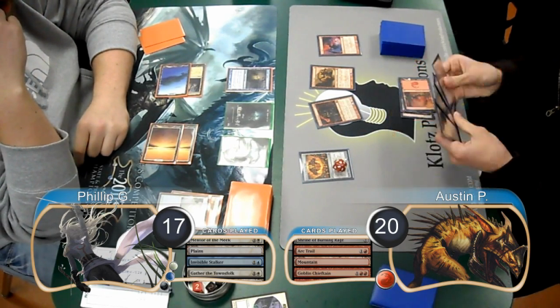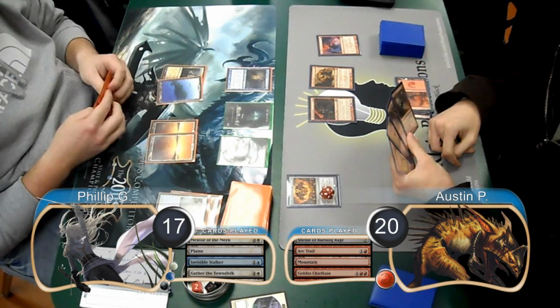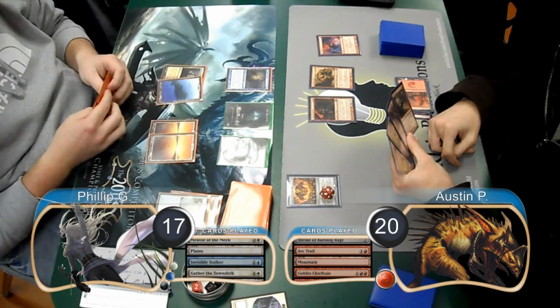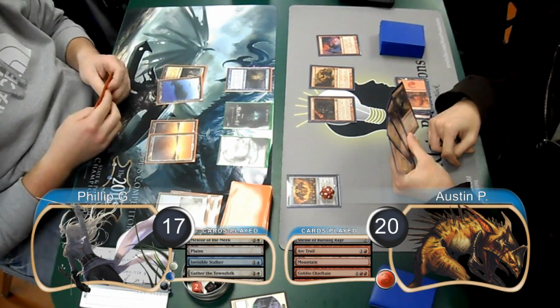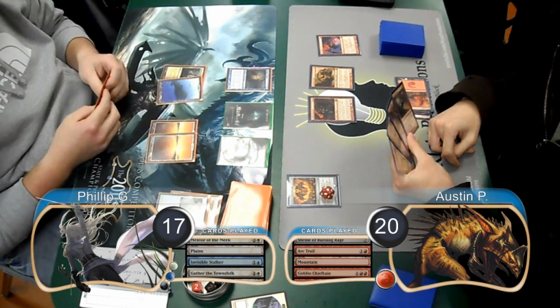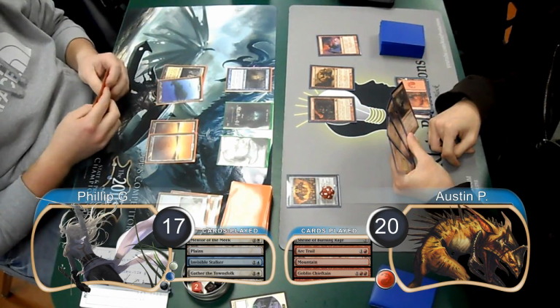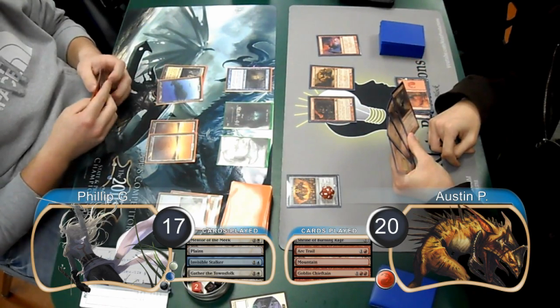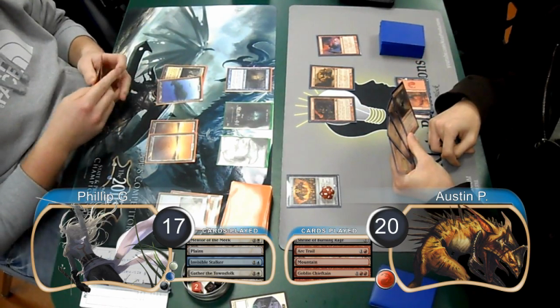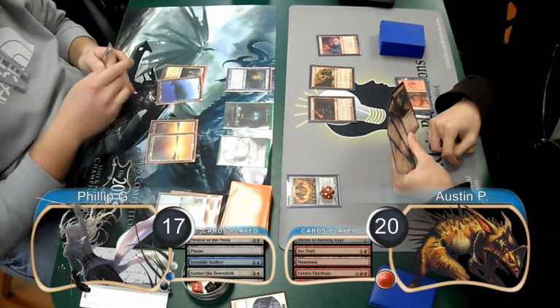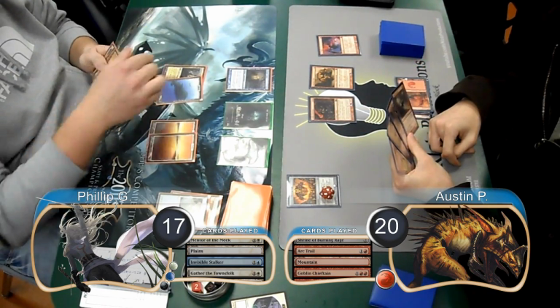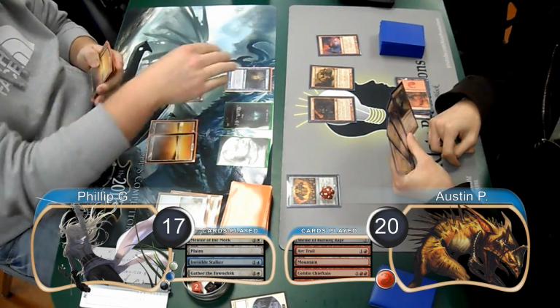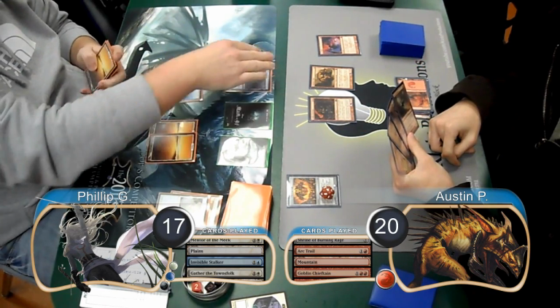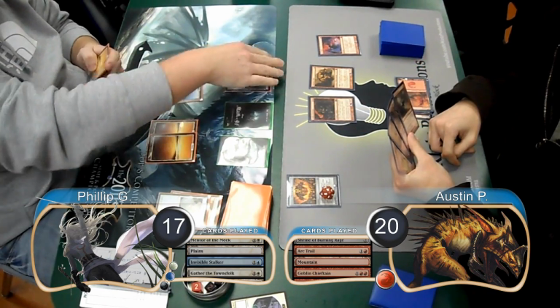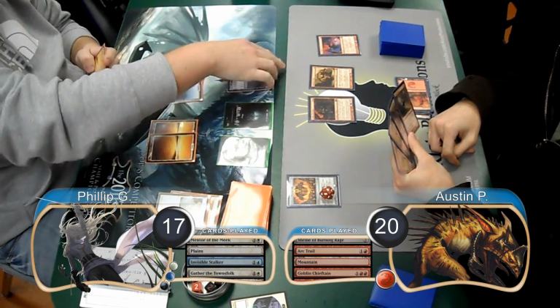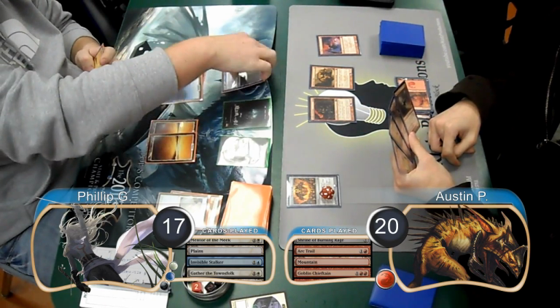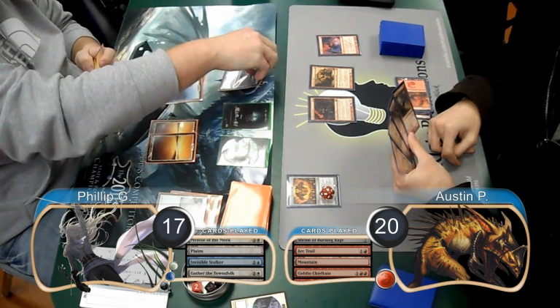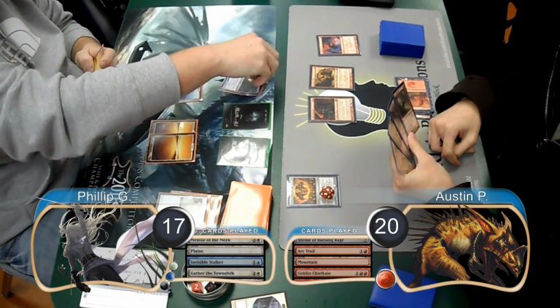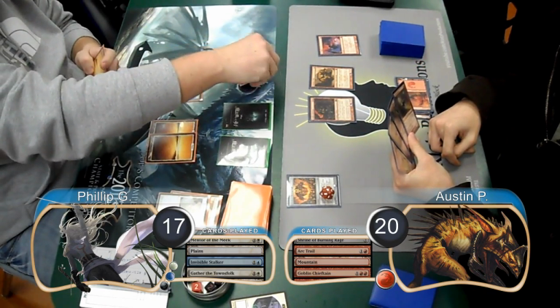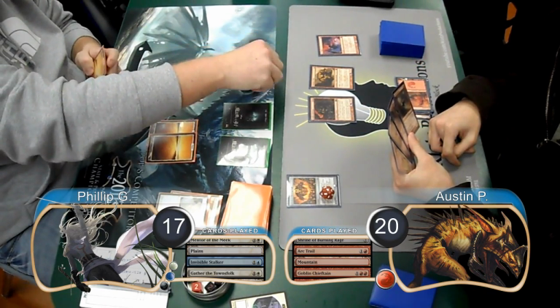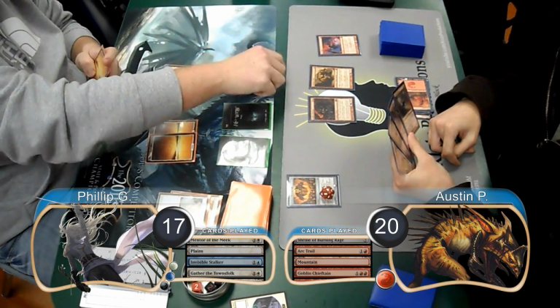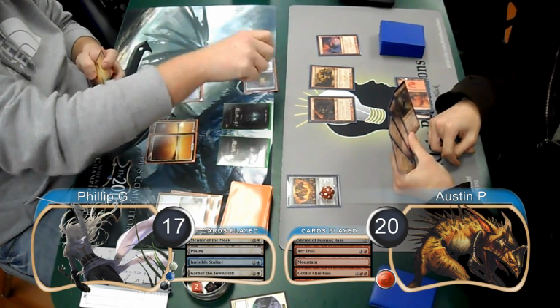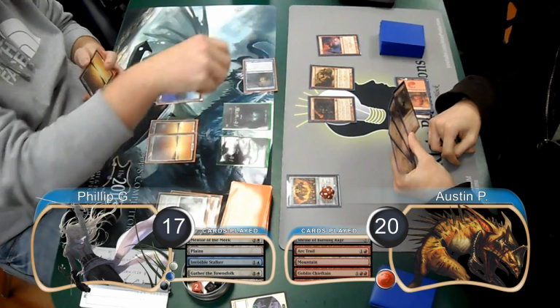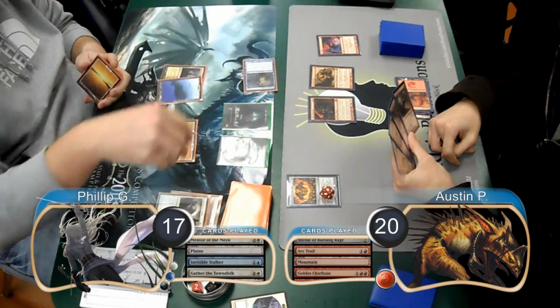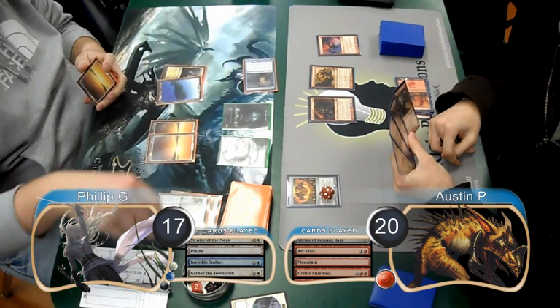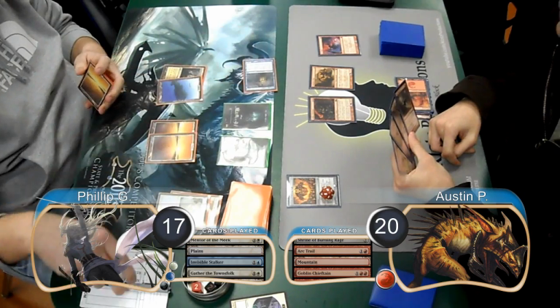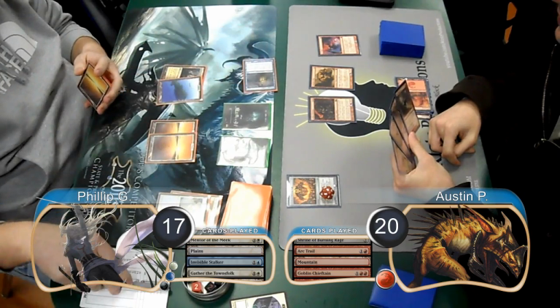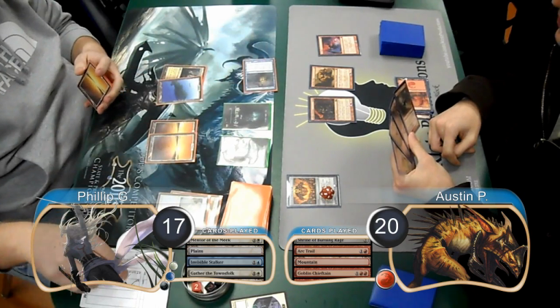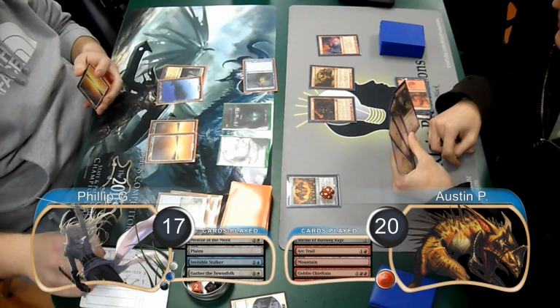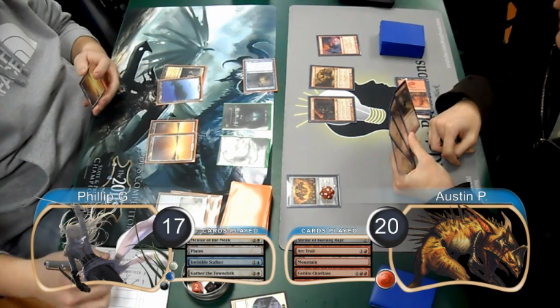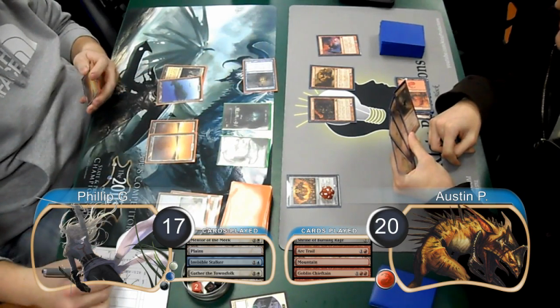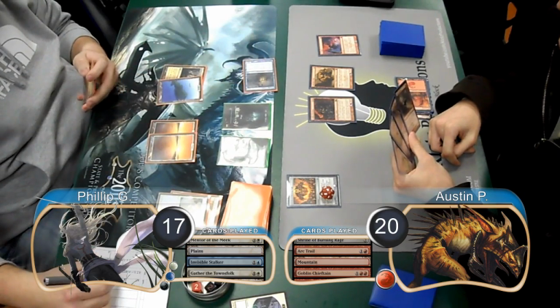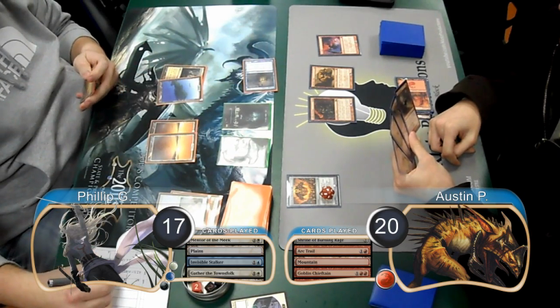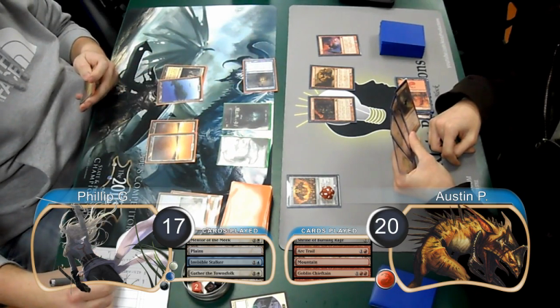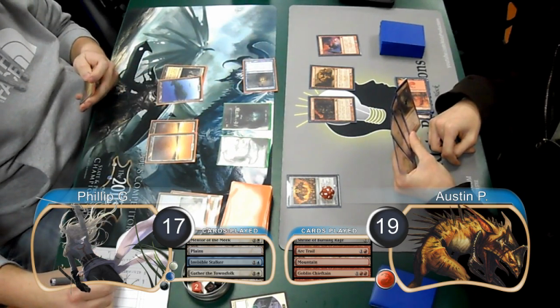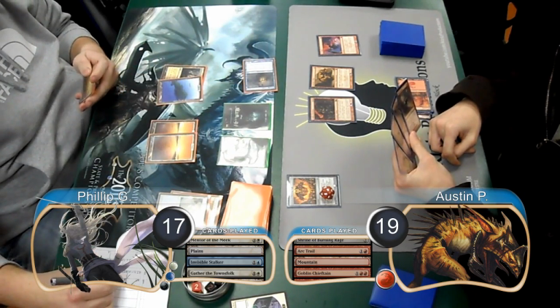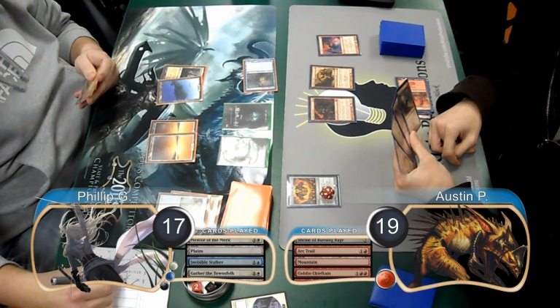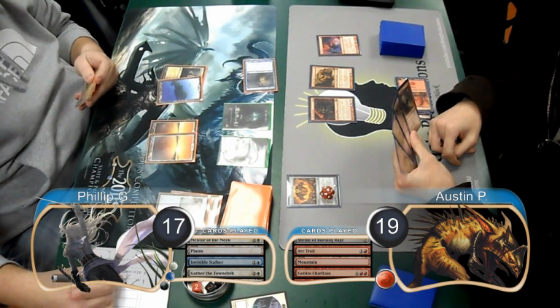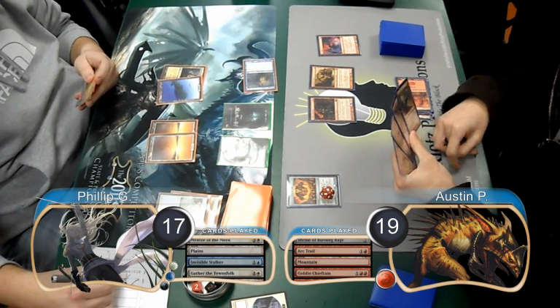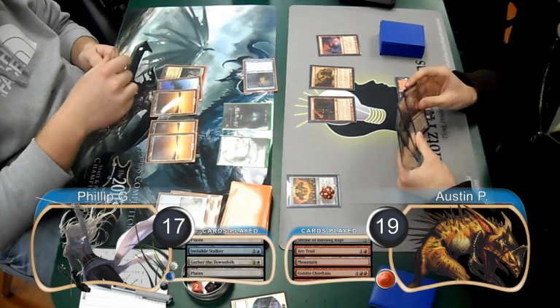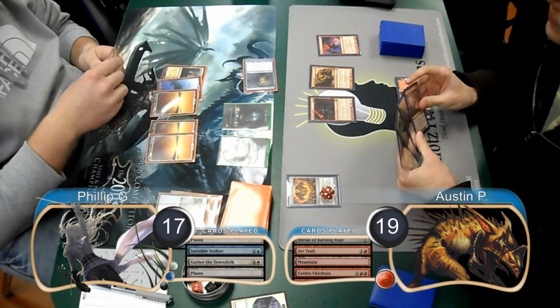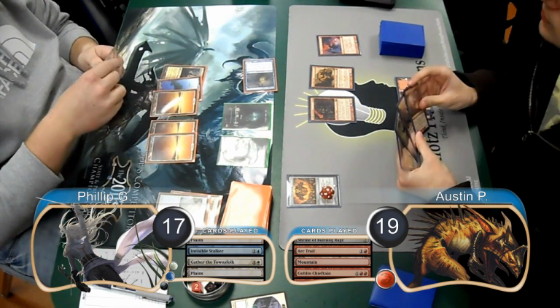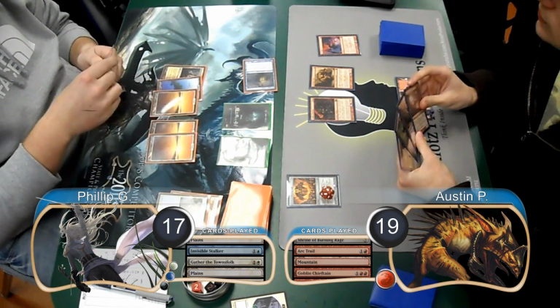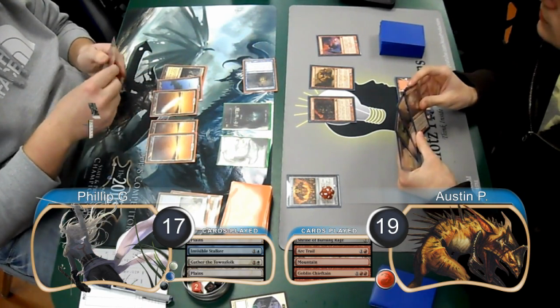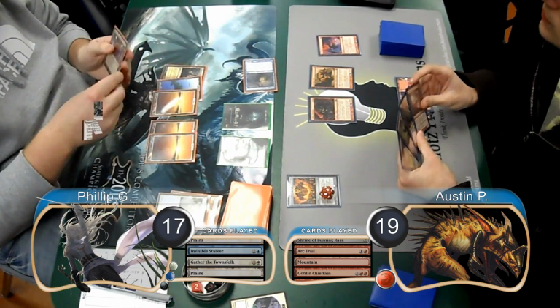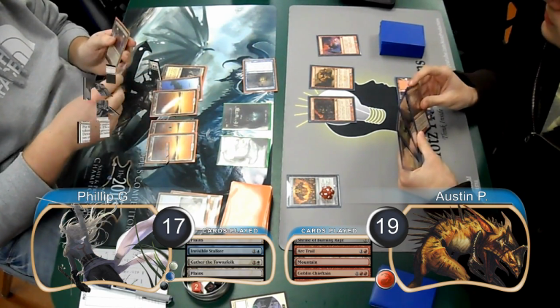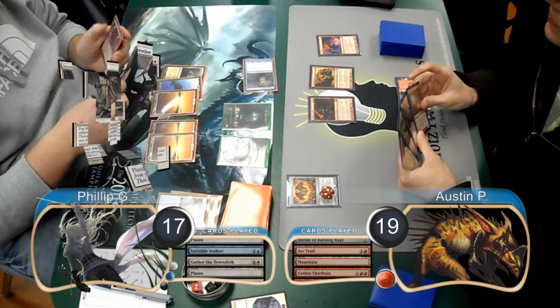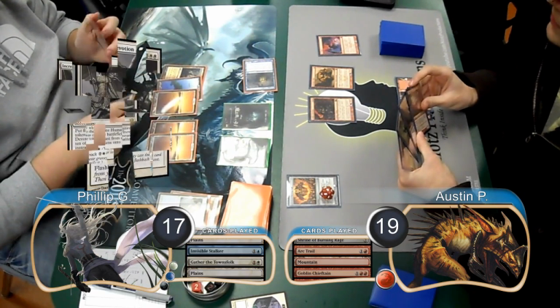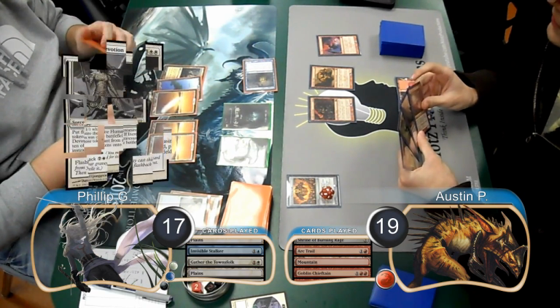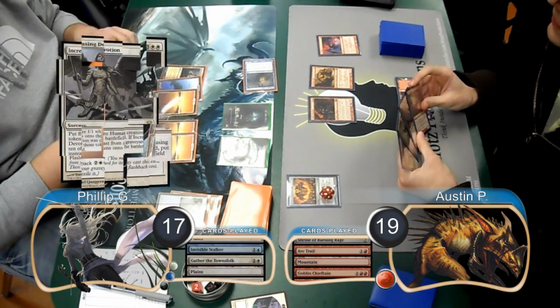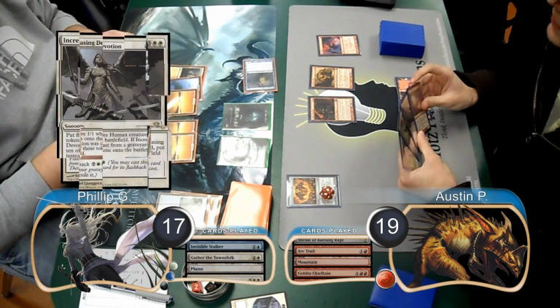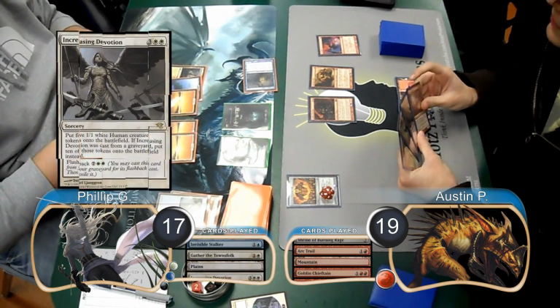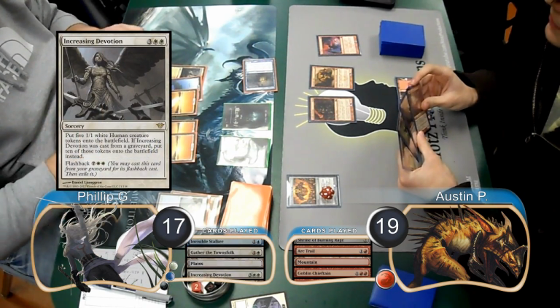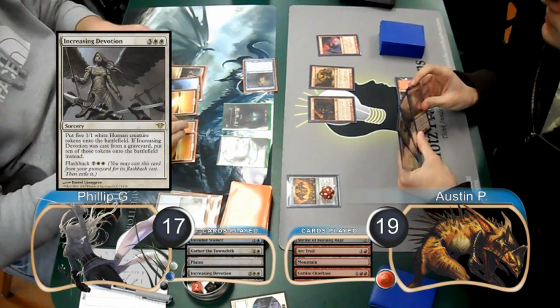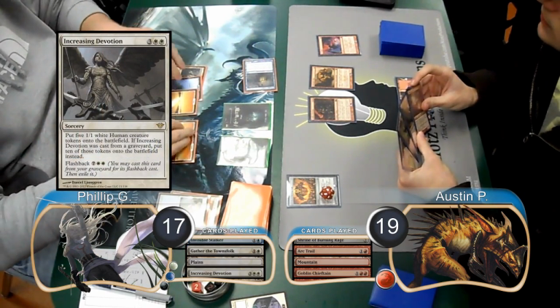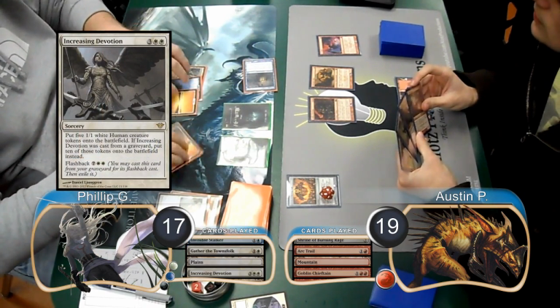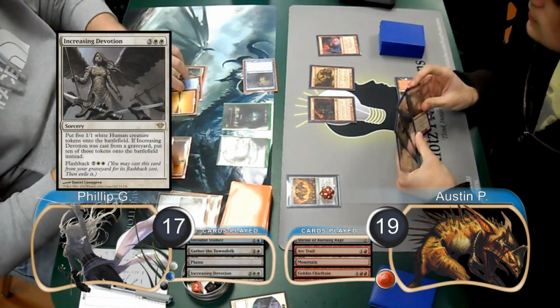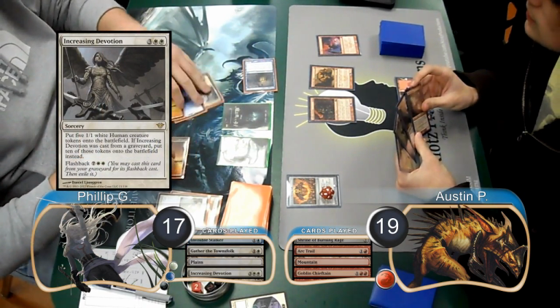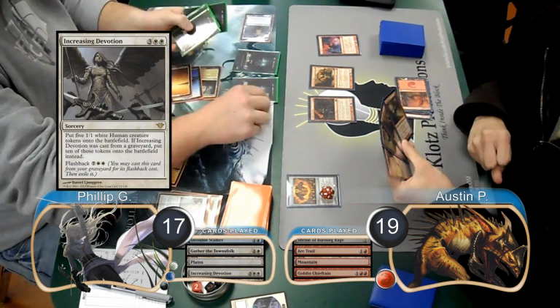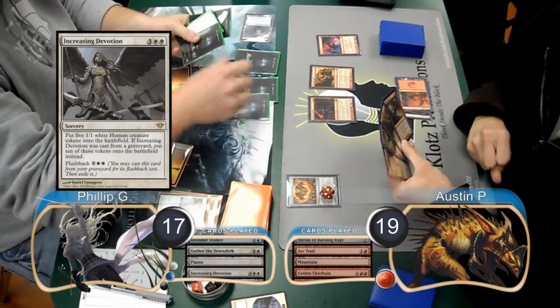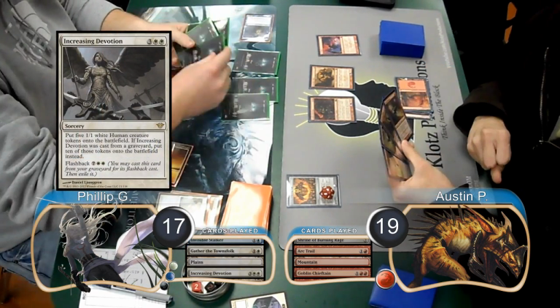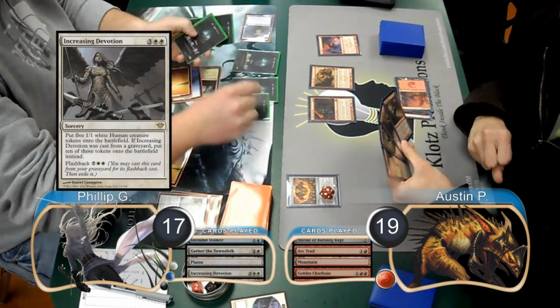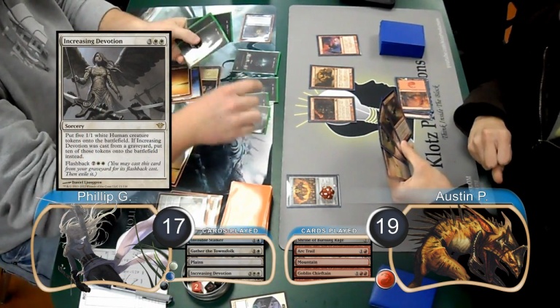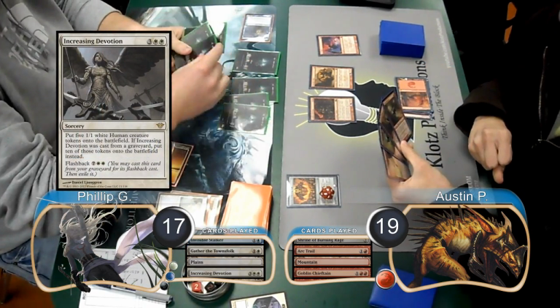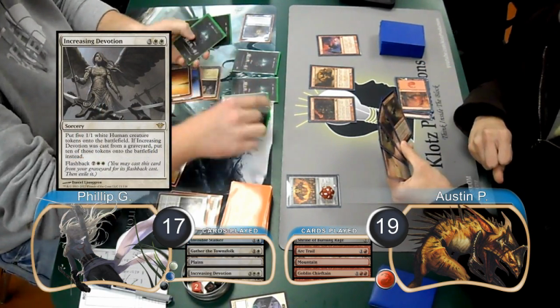He passed the turn without attacking, and then Phillip started off his turn by attacking with his Stalker, taking Austin to 19. He then played an Increasing Devotion and got himself 5 more Humans.